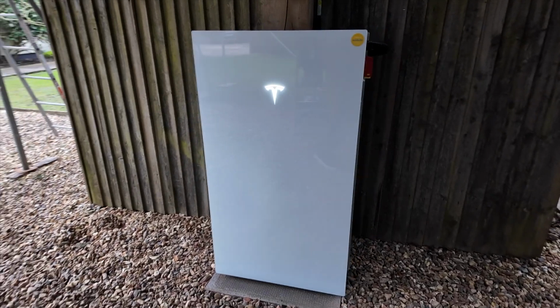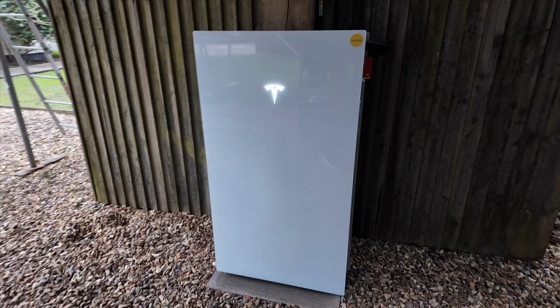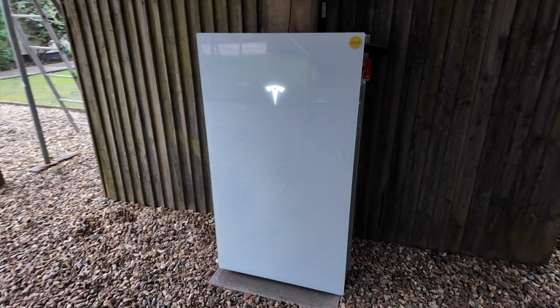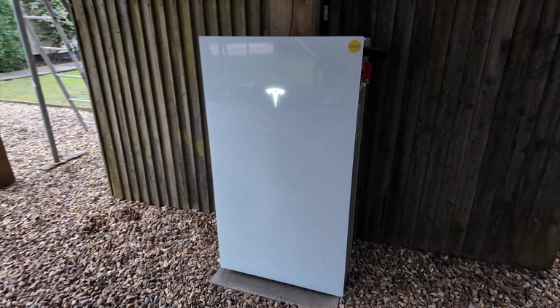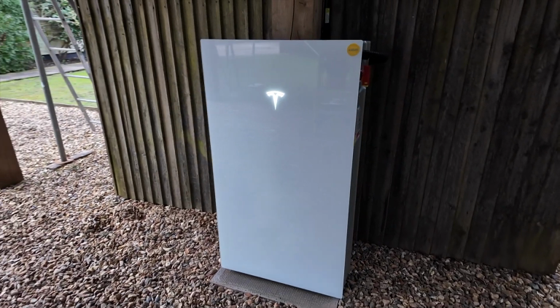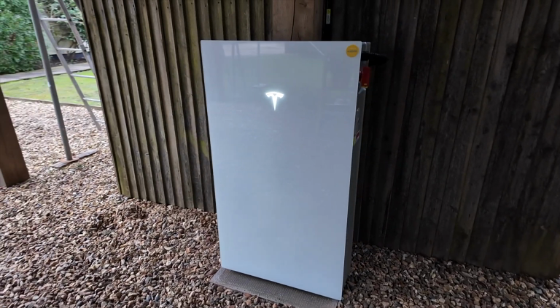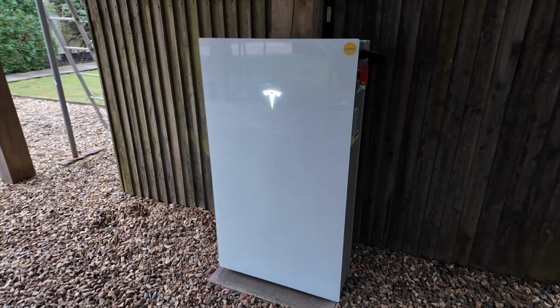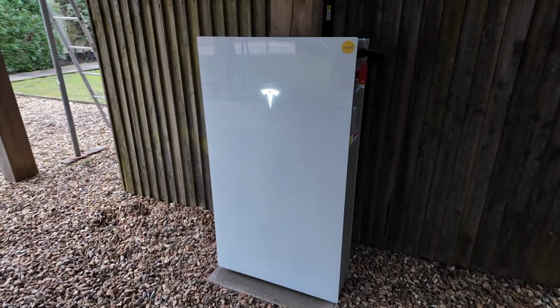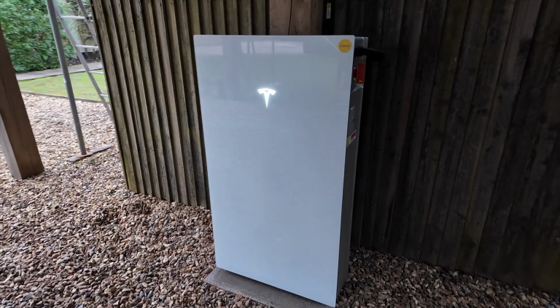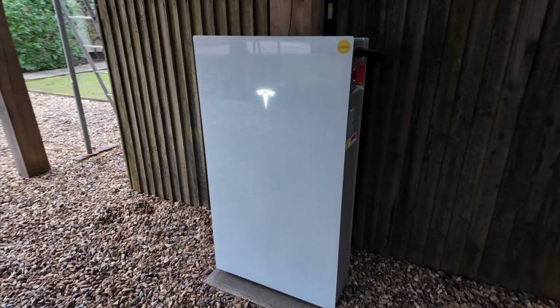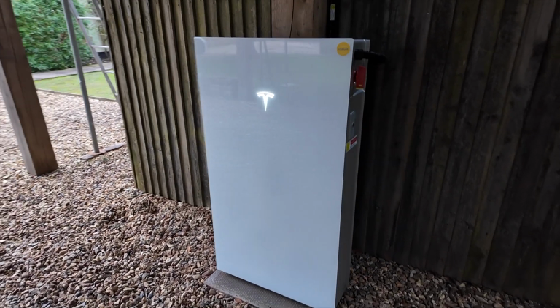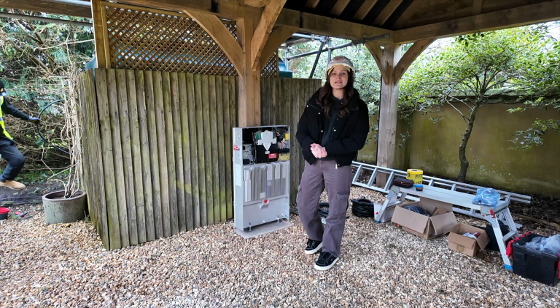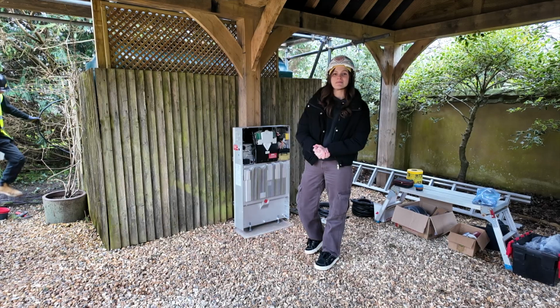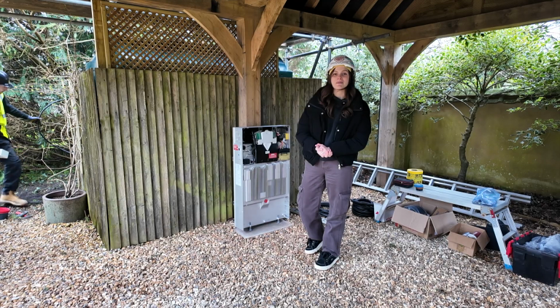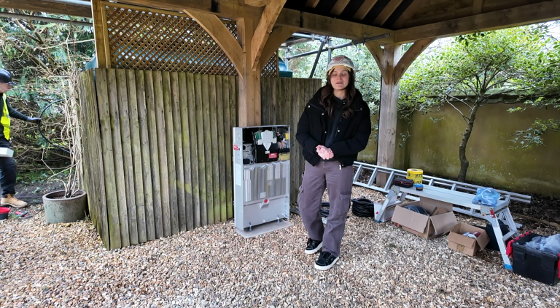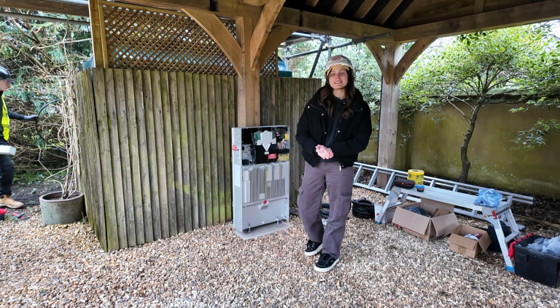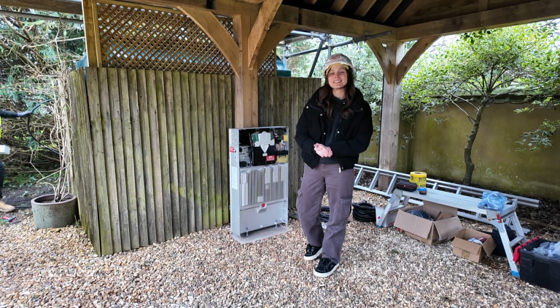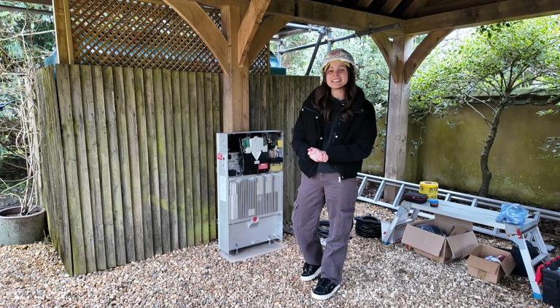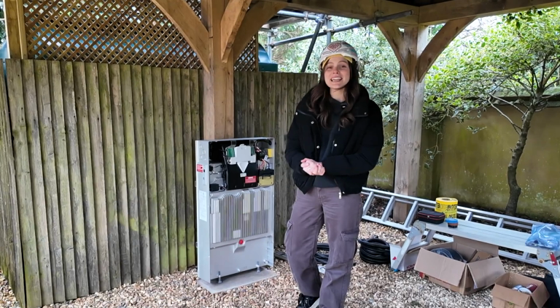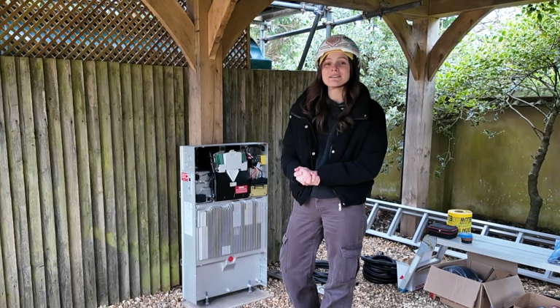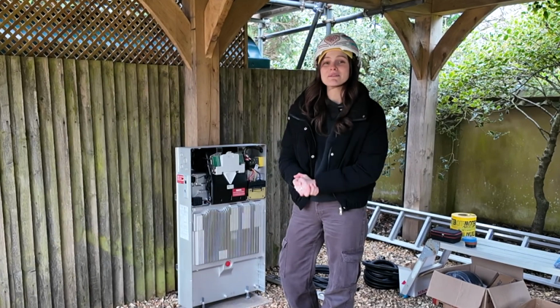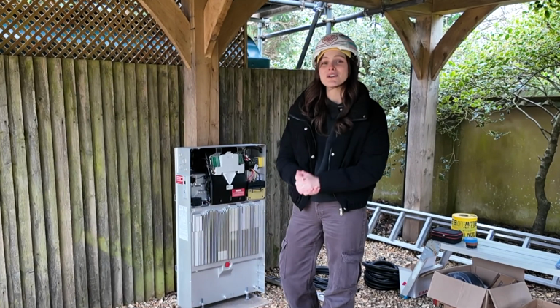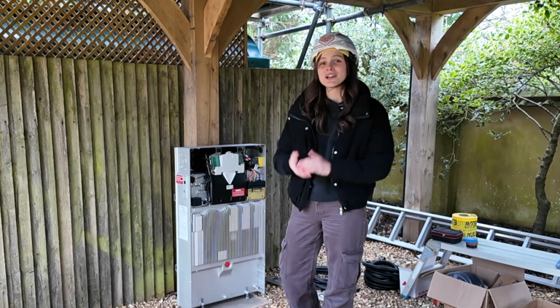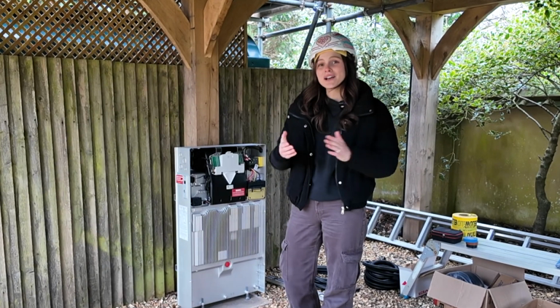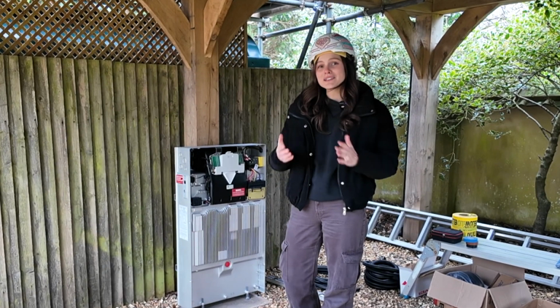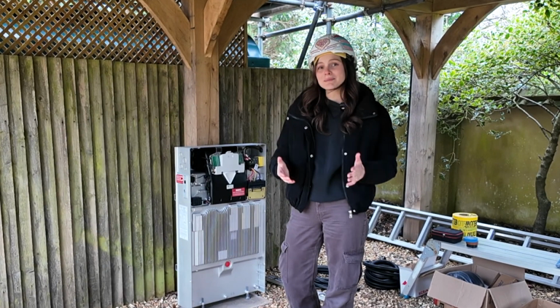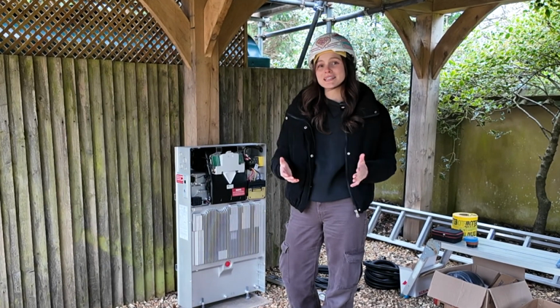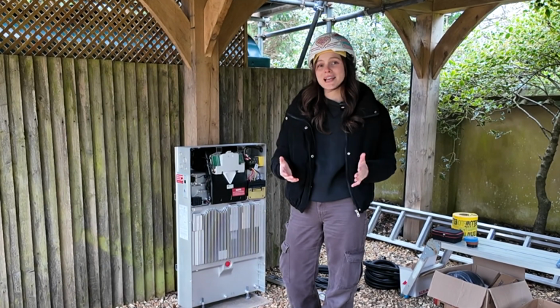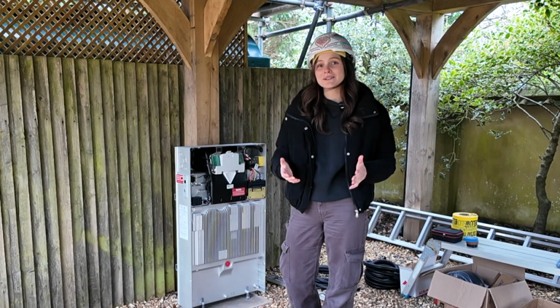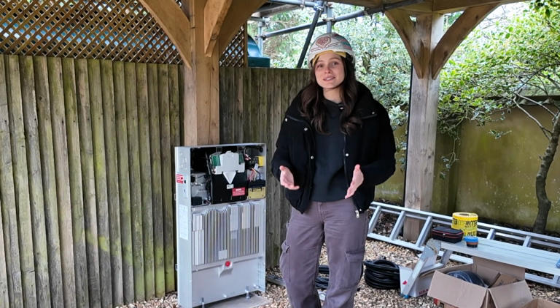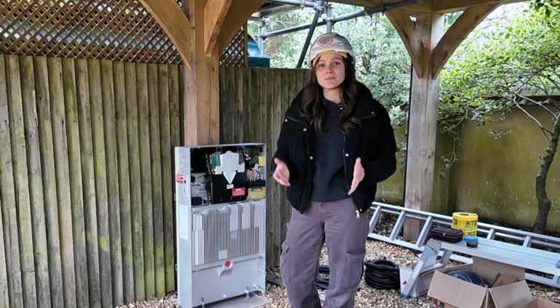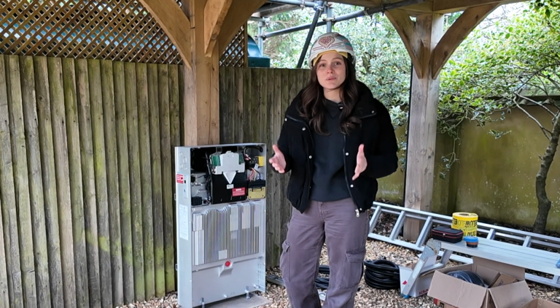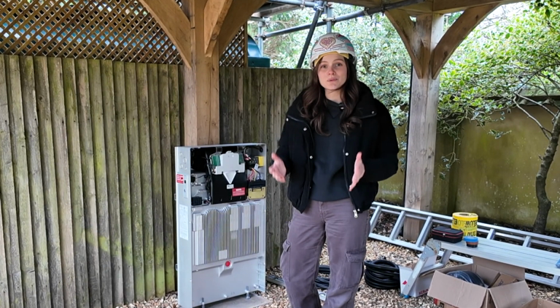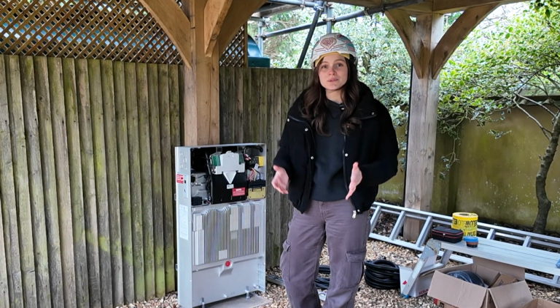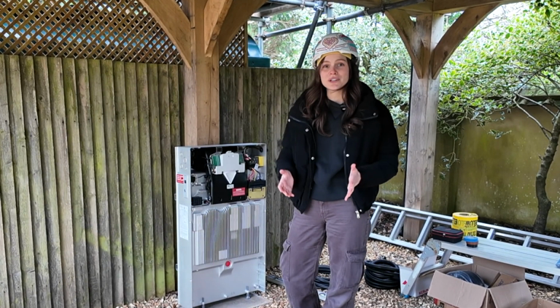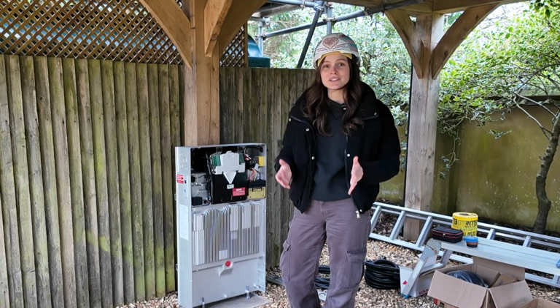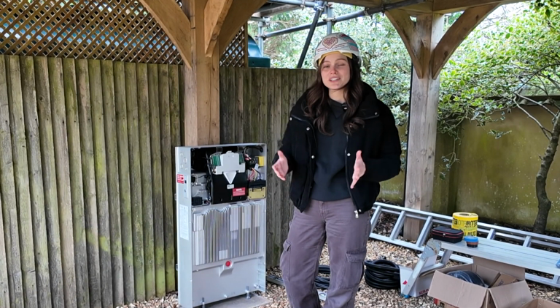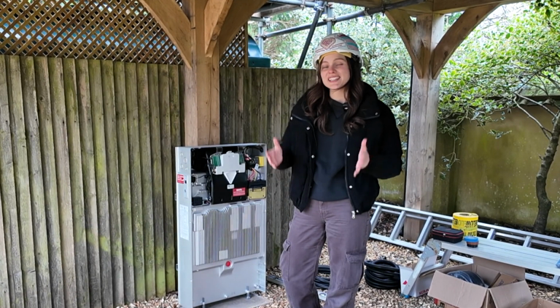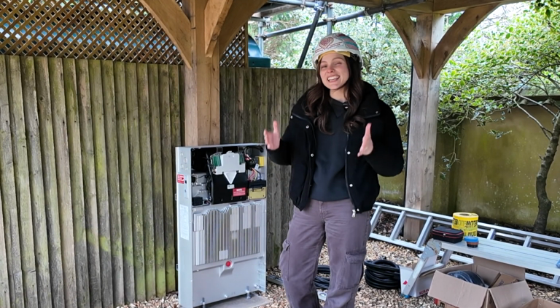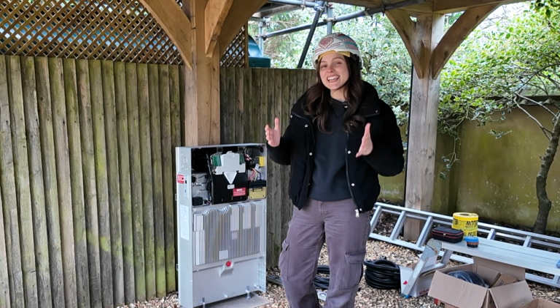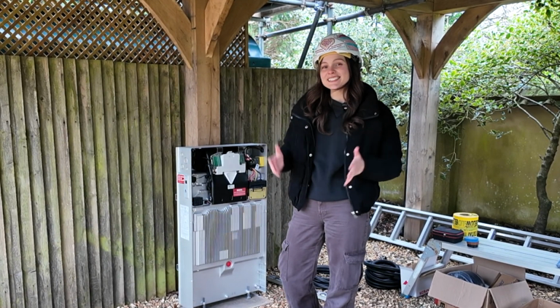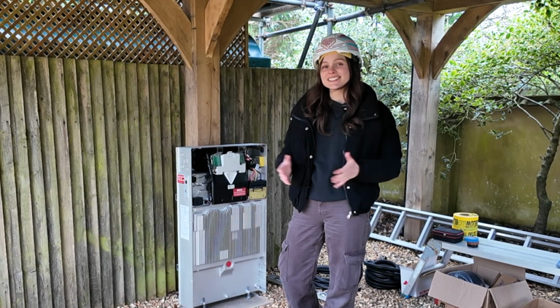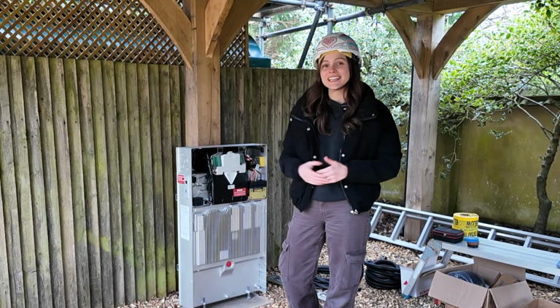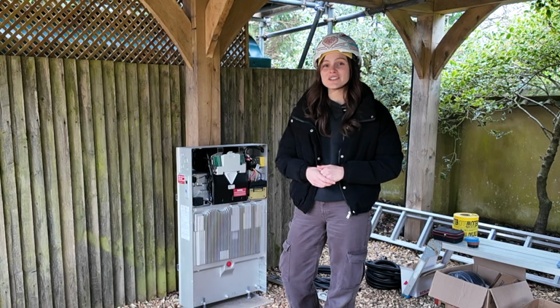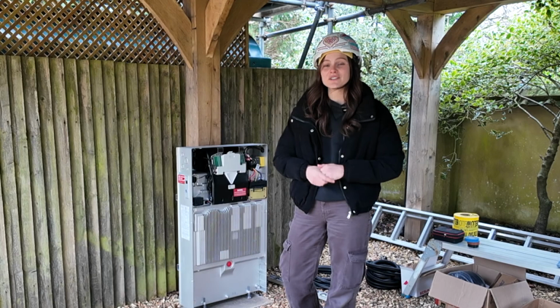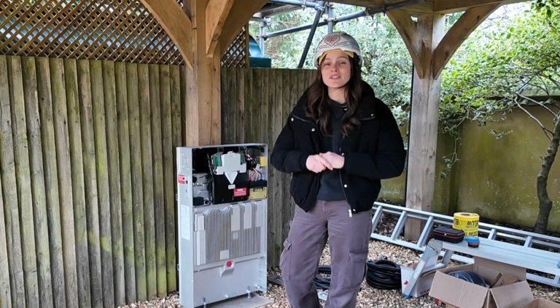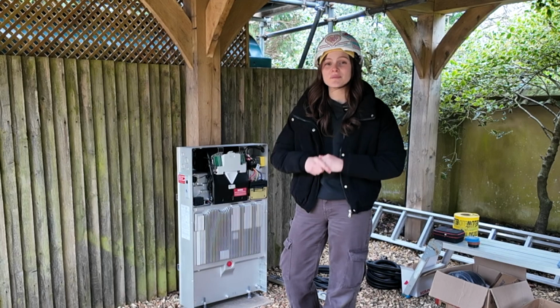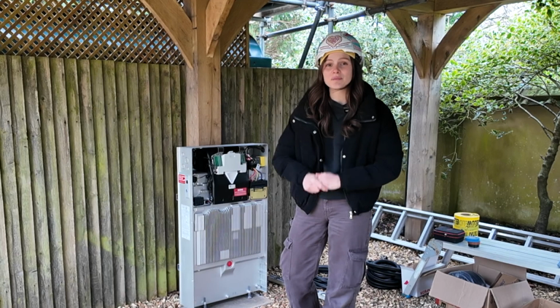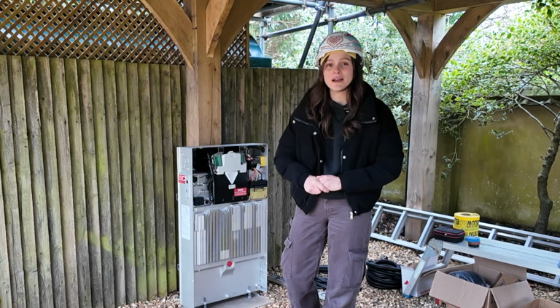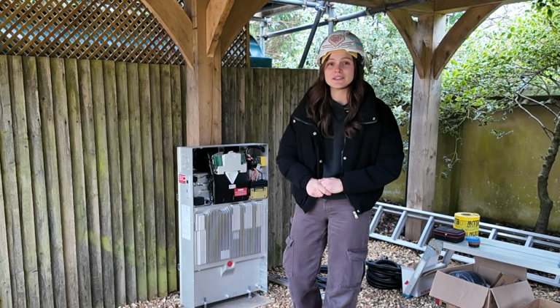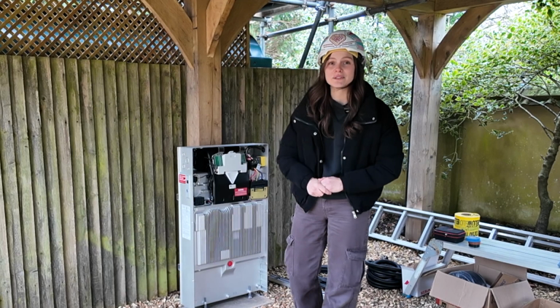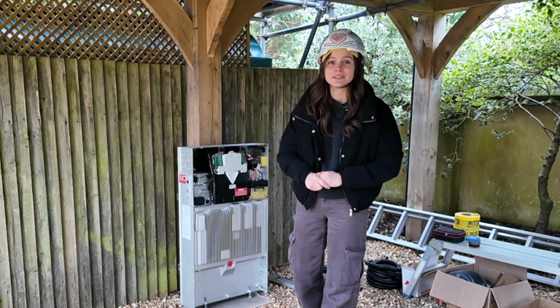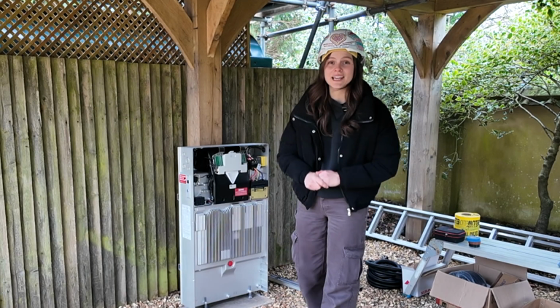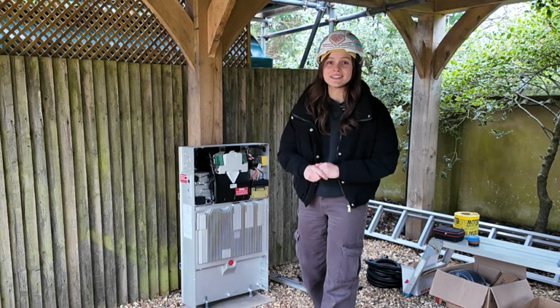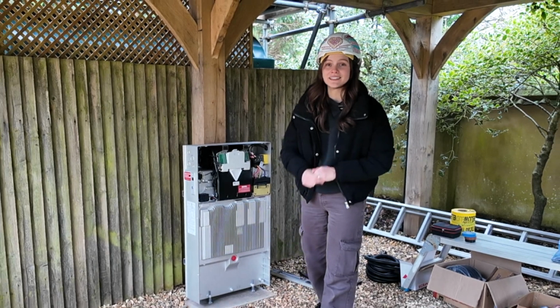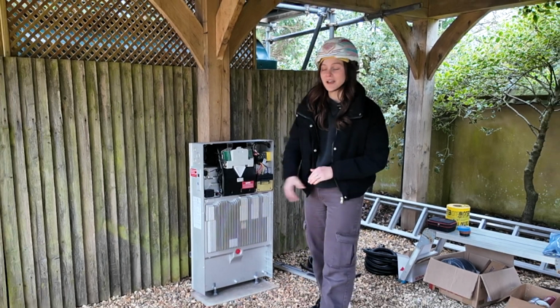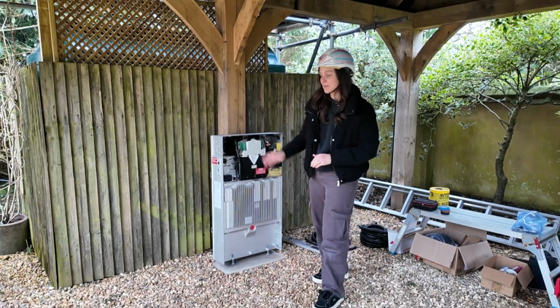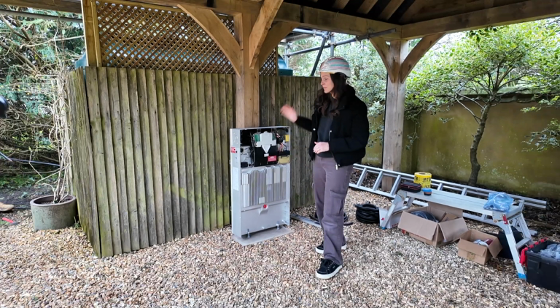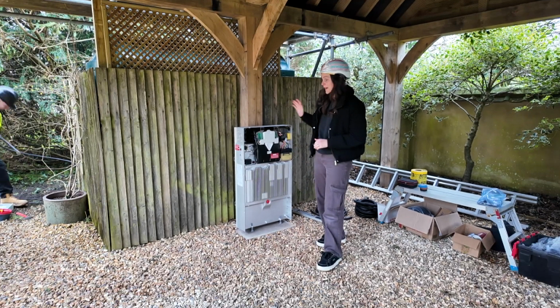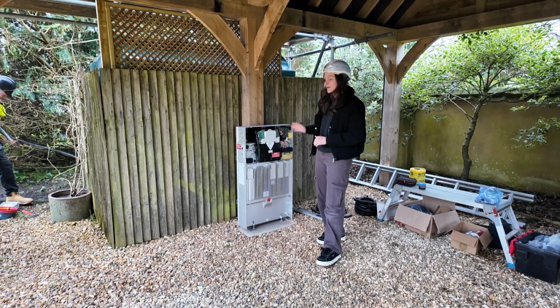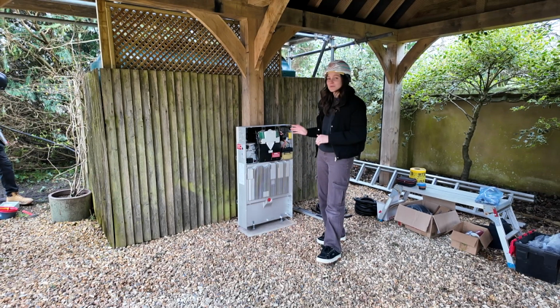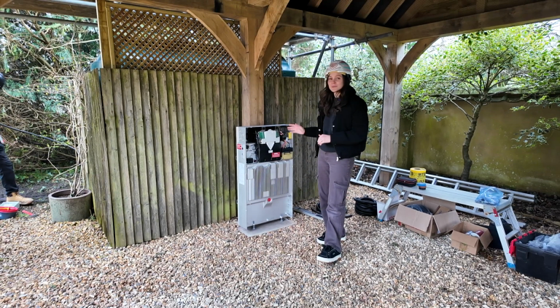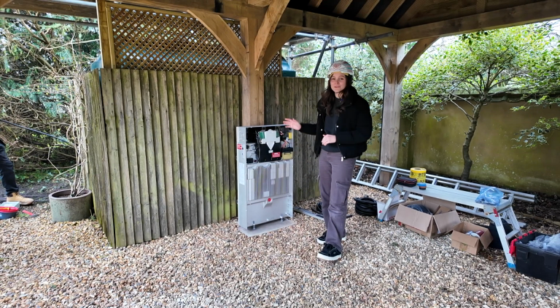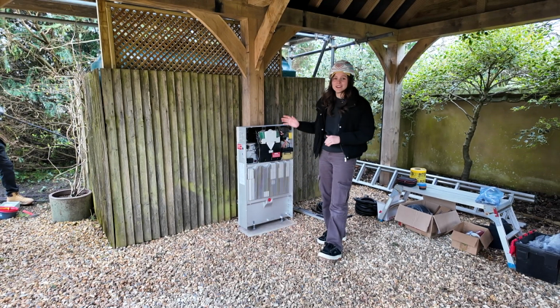Hey, Emily here from EcoBubble, and today we're at our customer's house in Wiltshire to look at the installation of the brand new Tesla Powerwall 3.